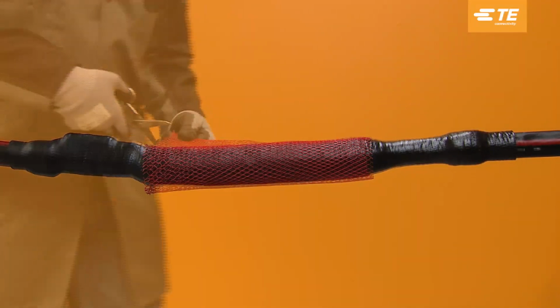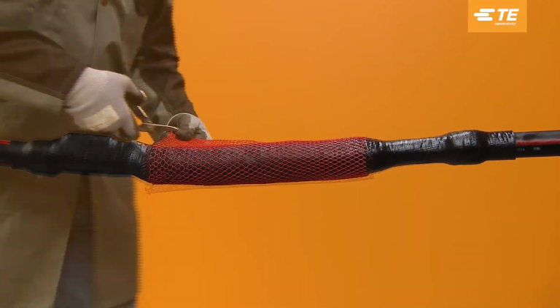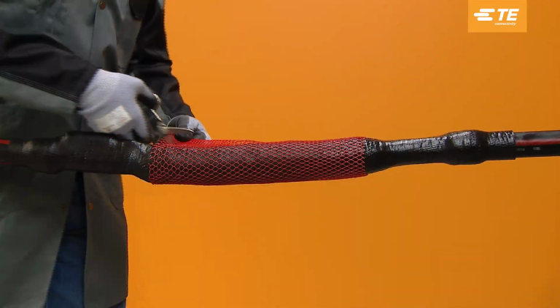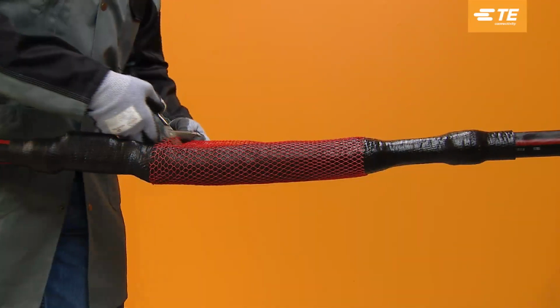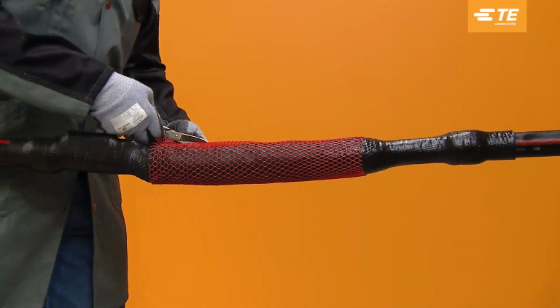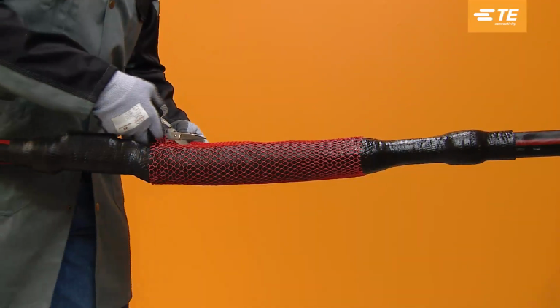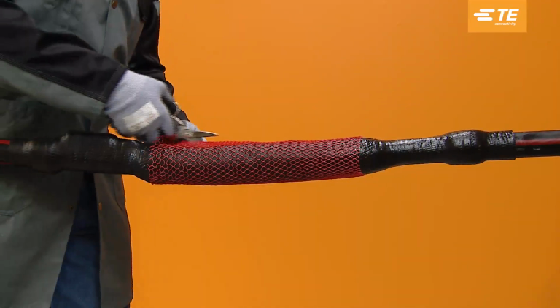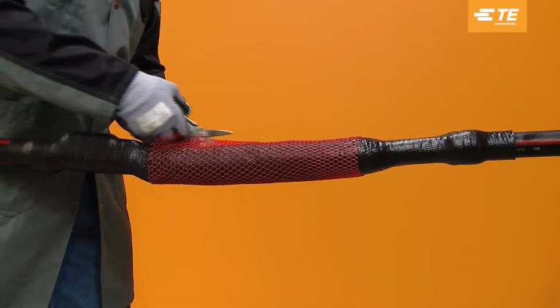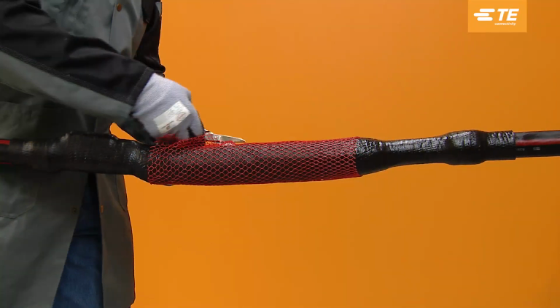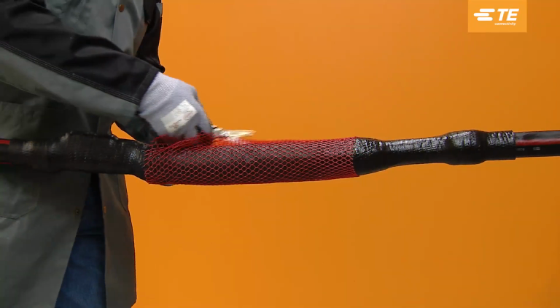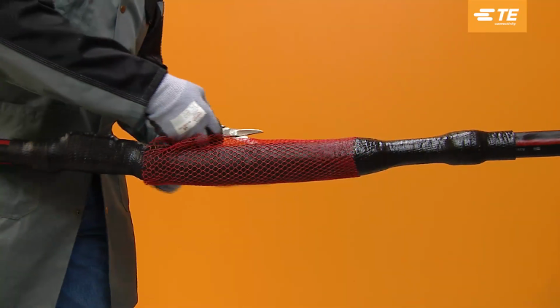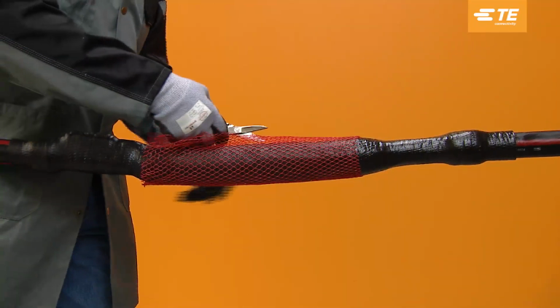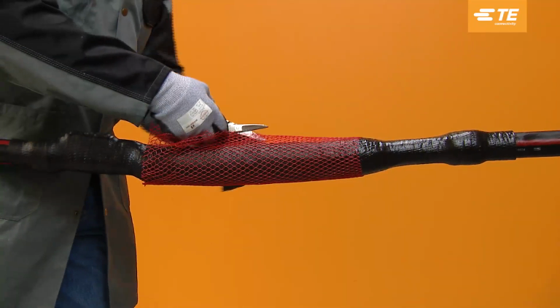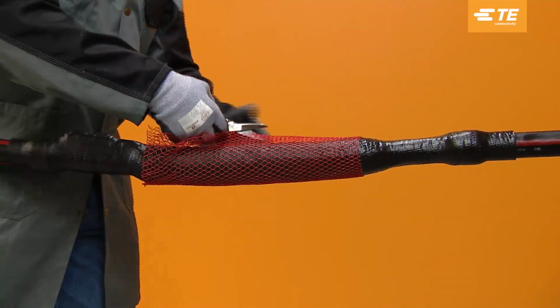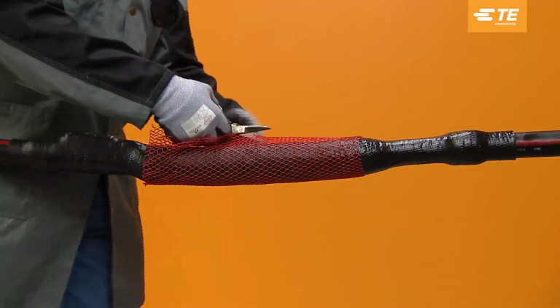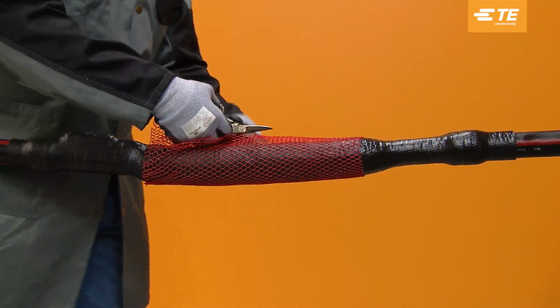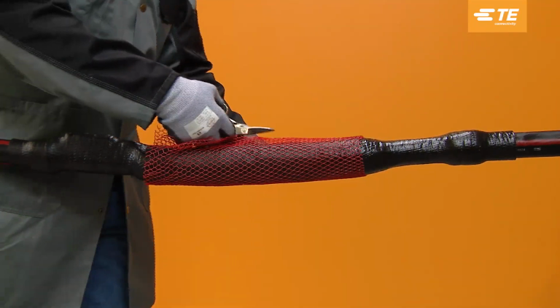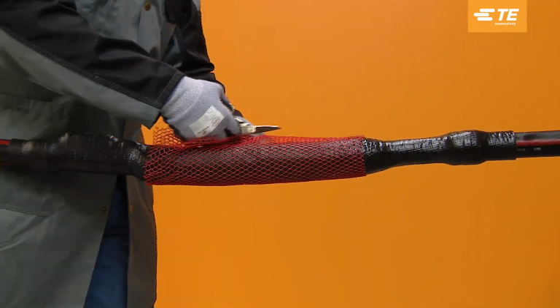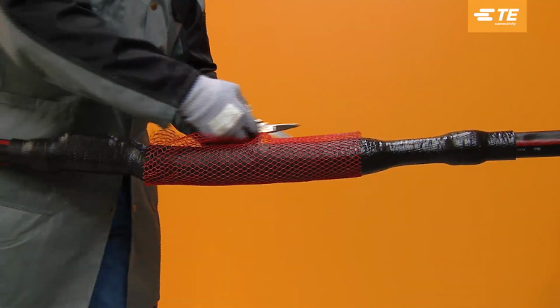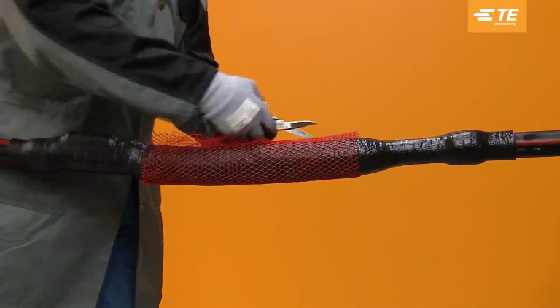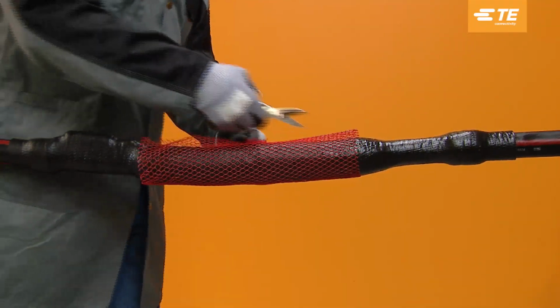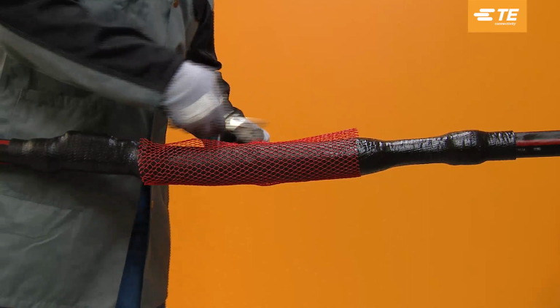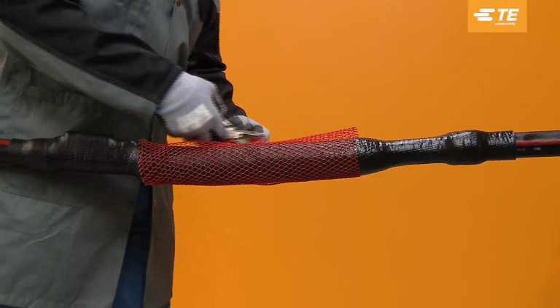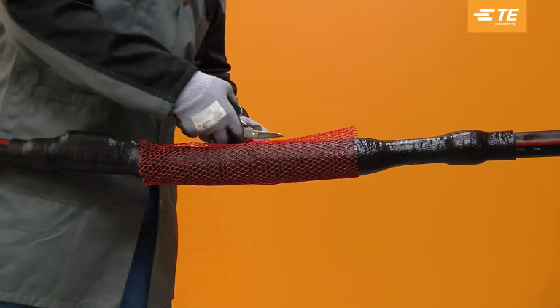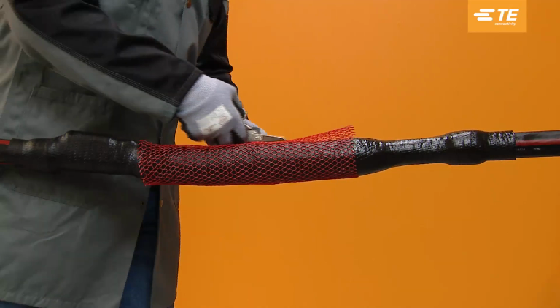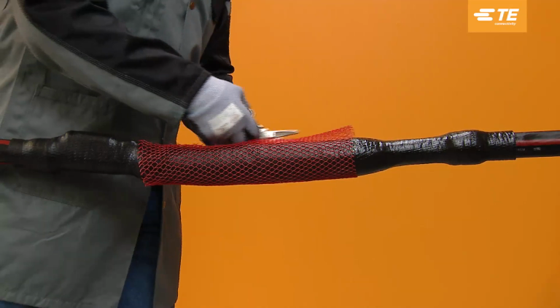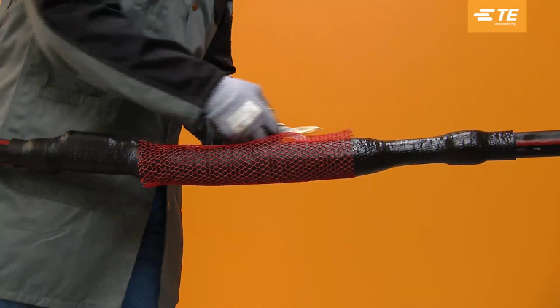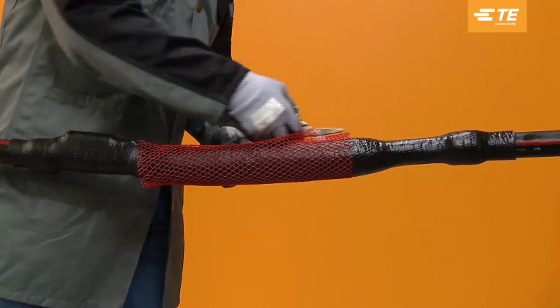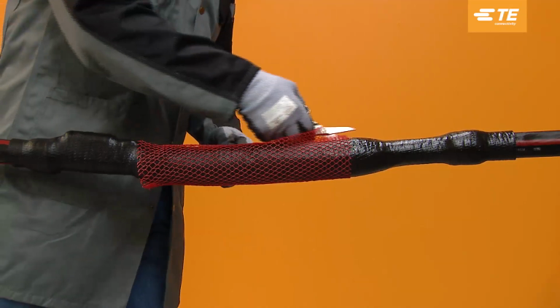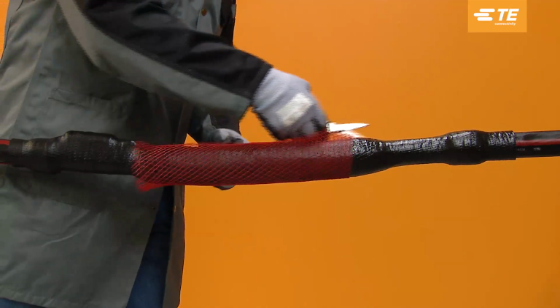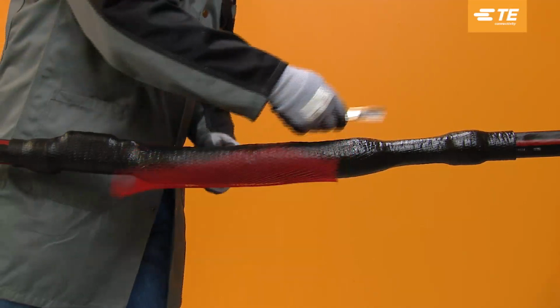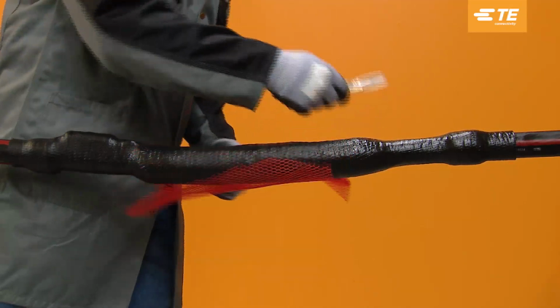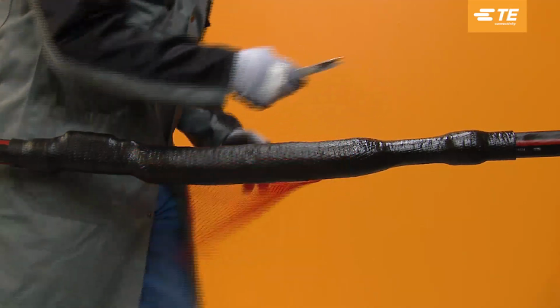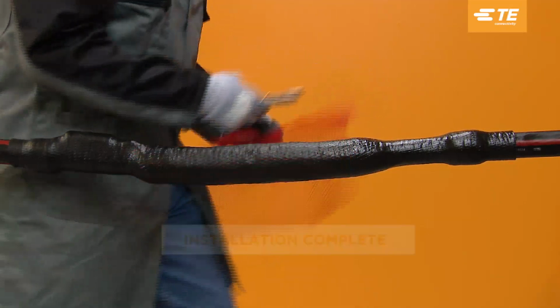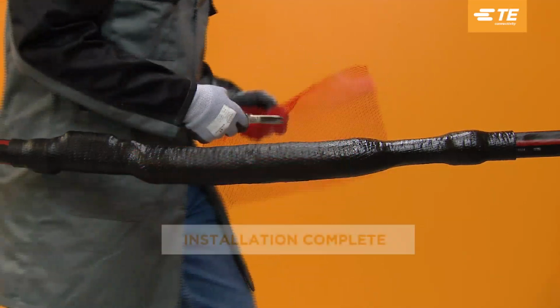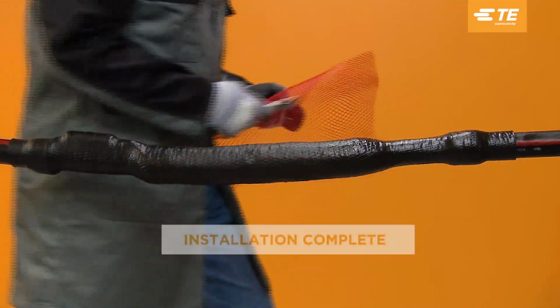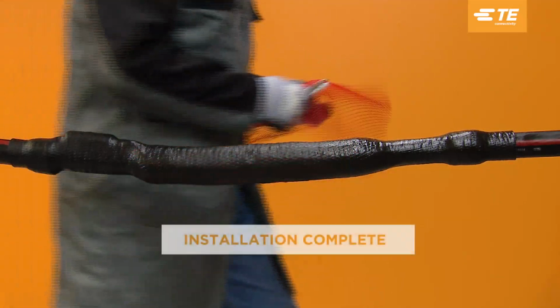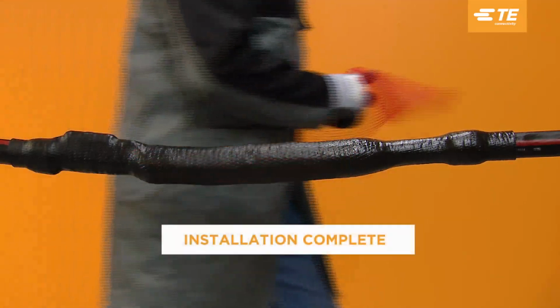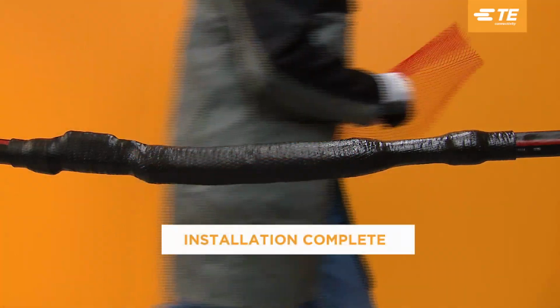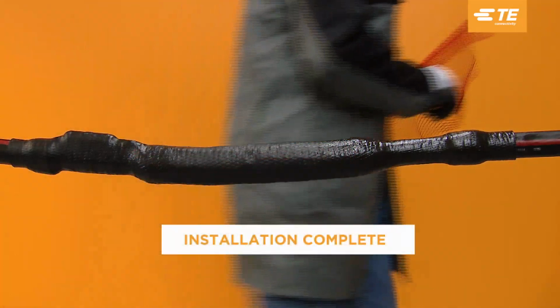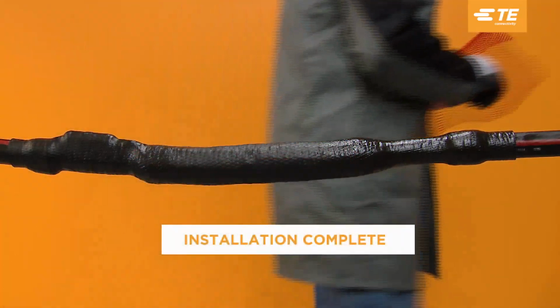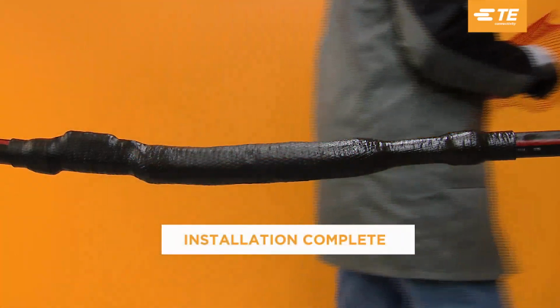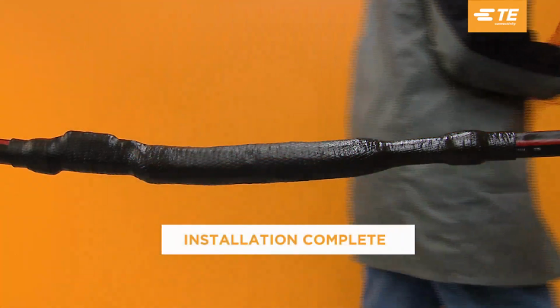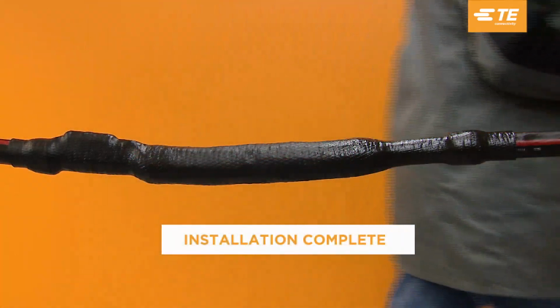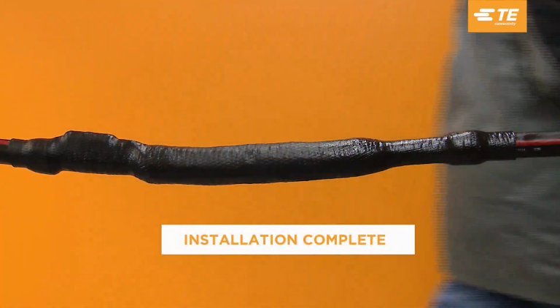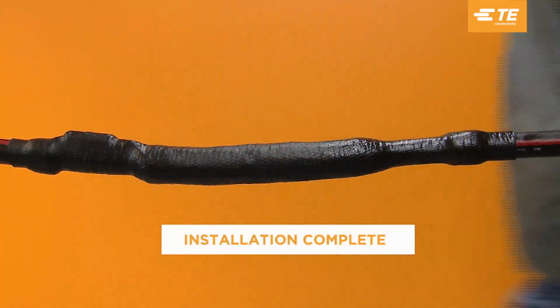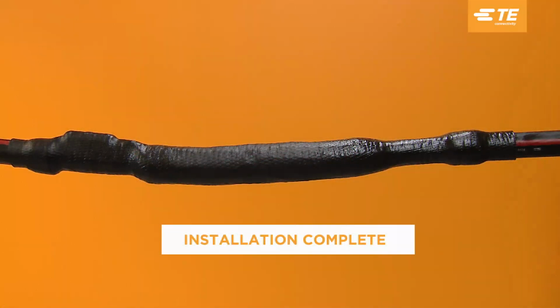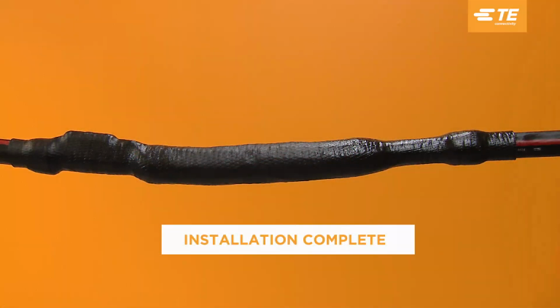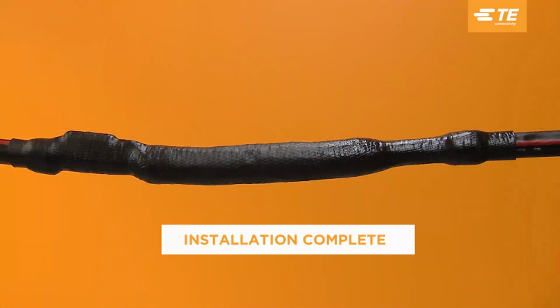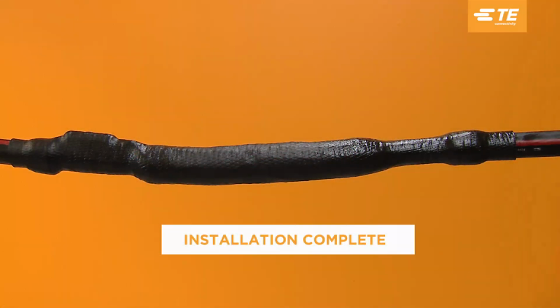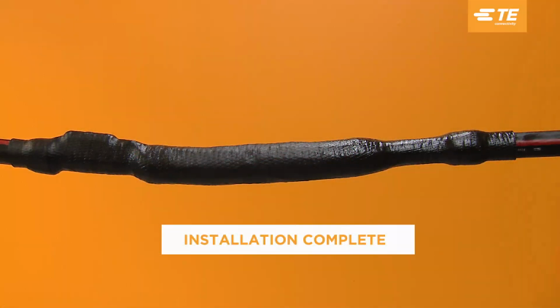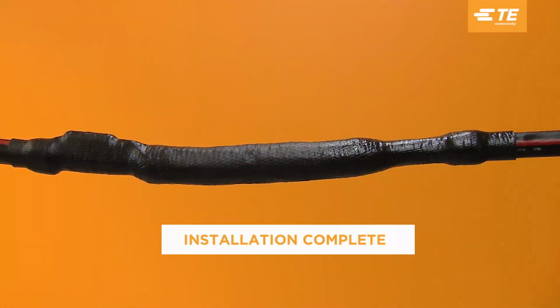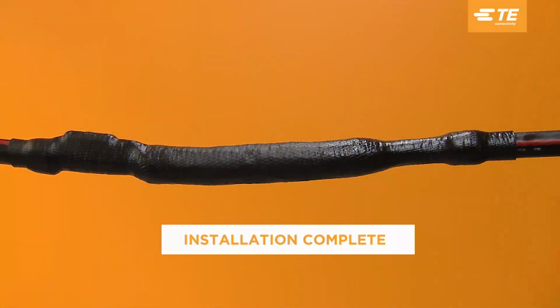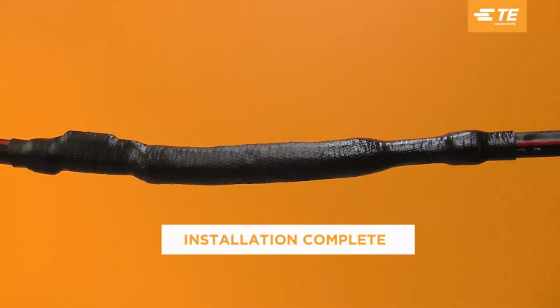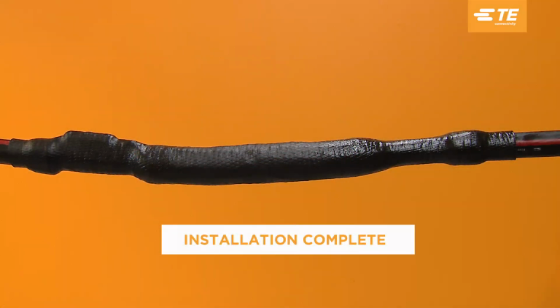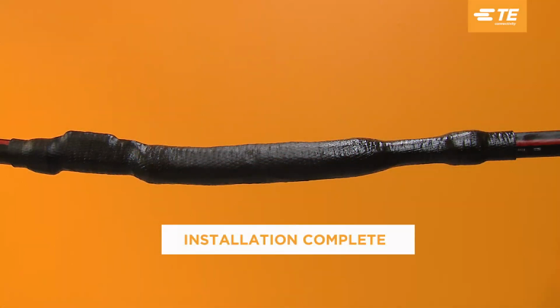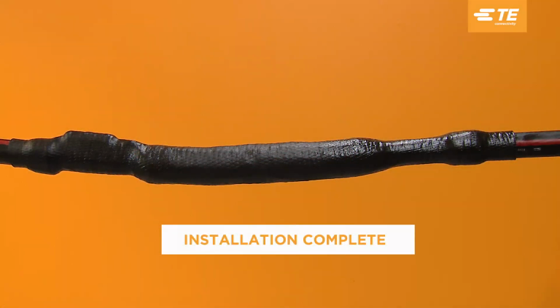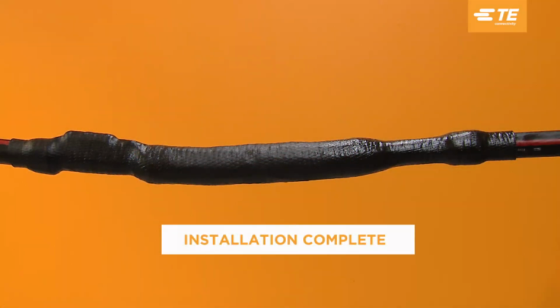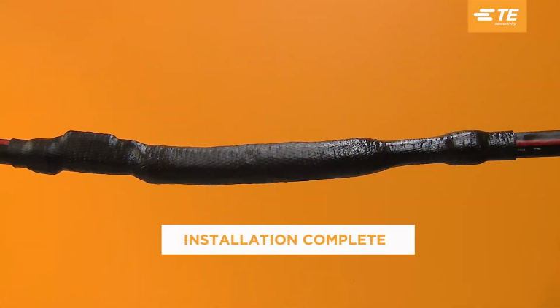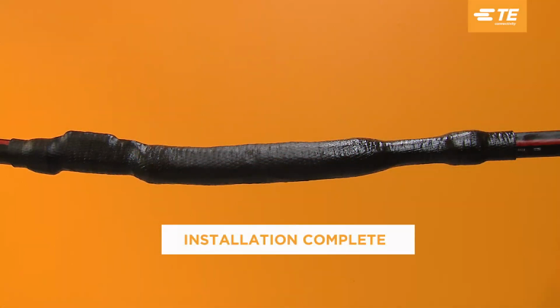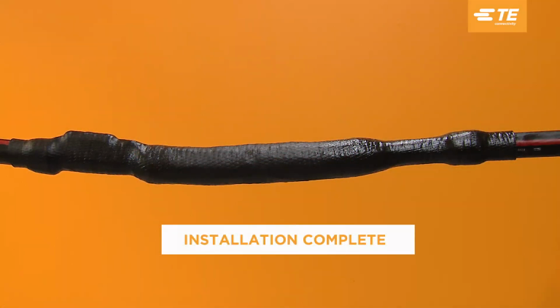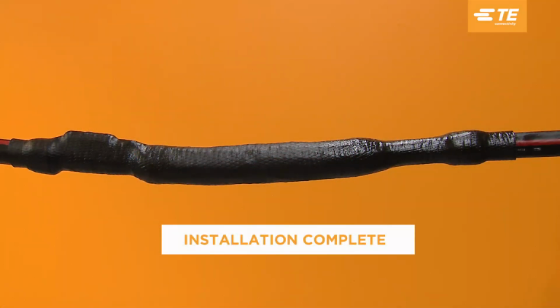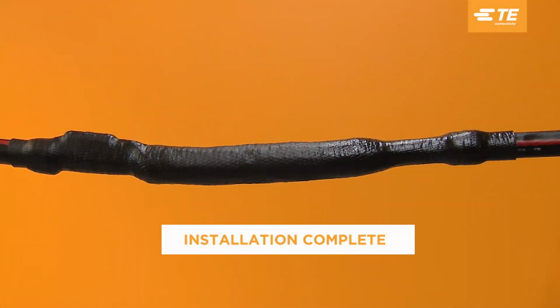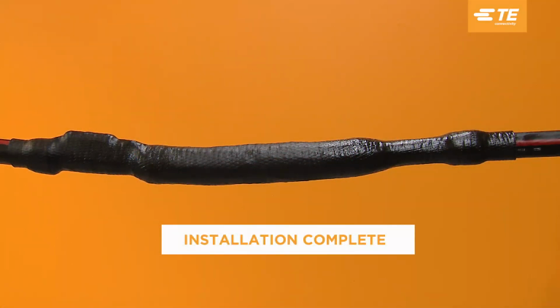Tear off or carefully cut off the red mesh sleeve. Installation is now complete.